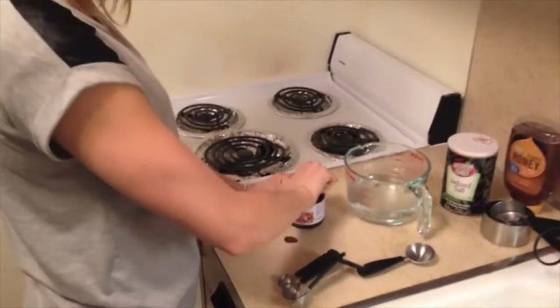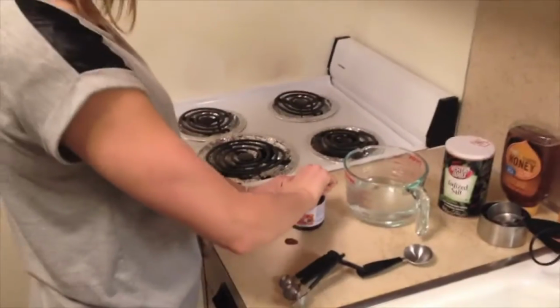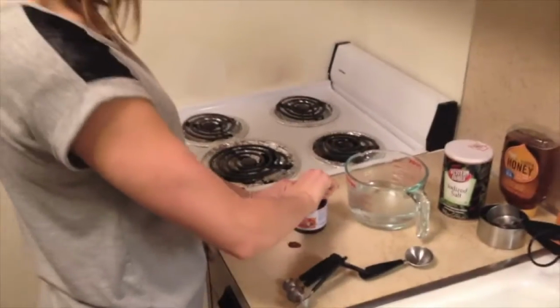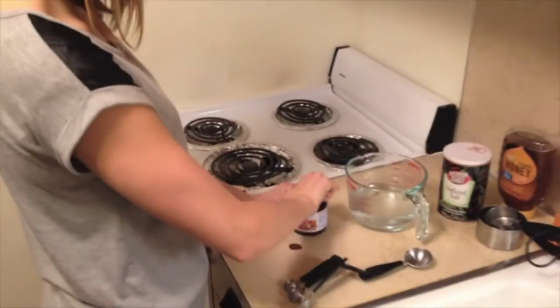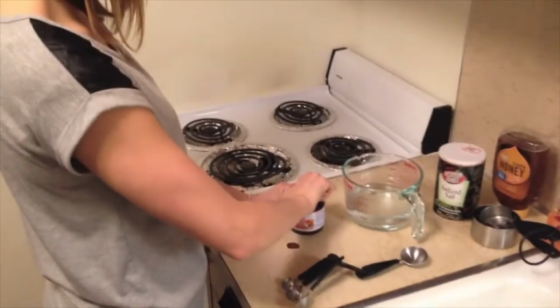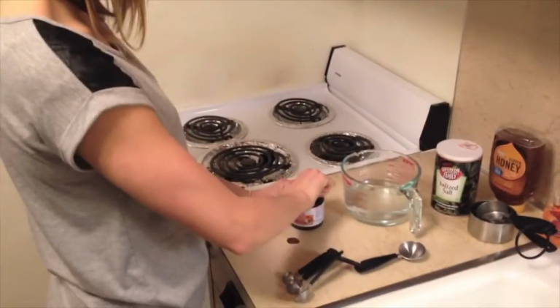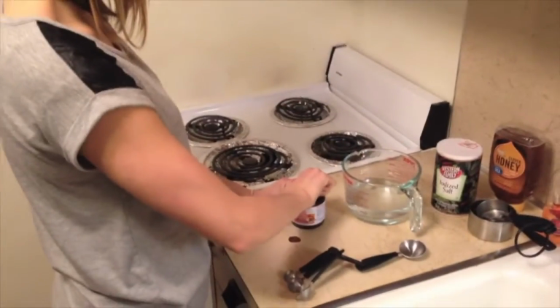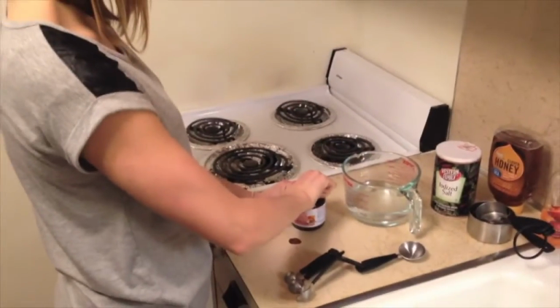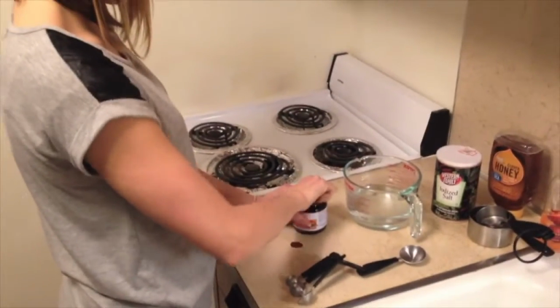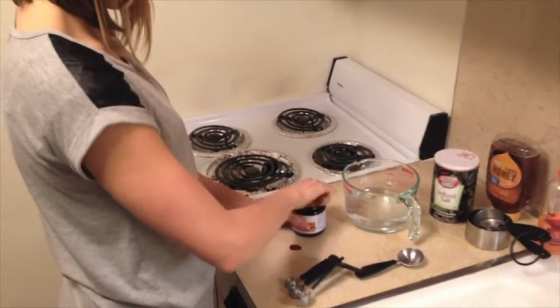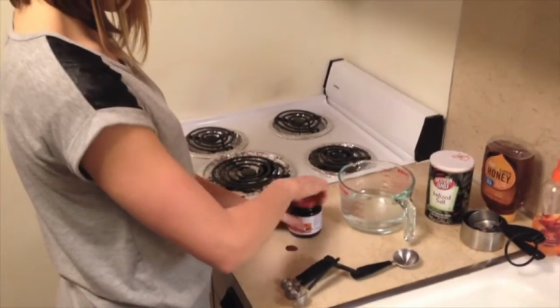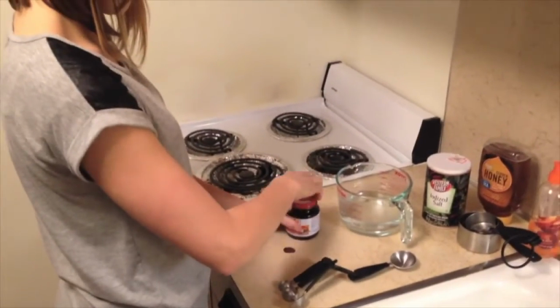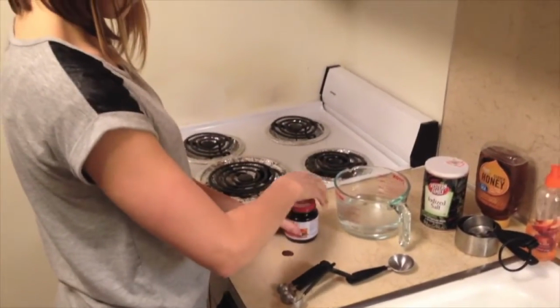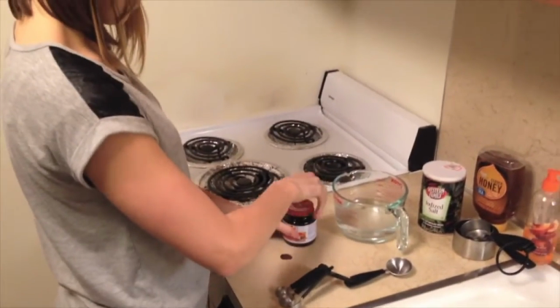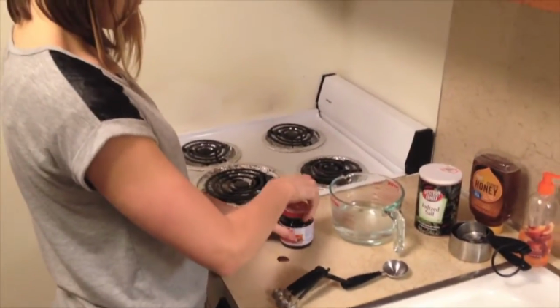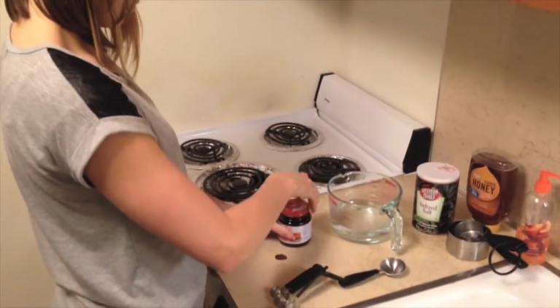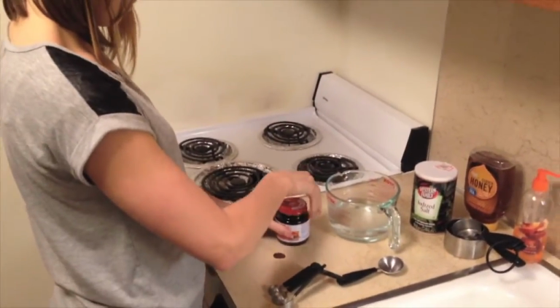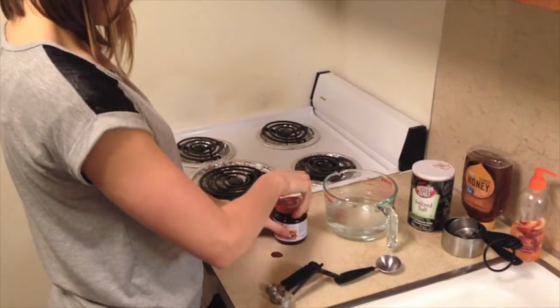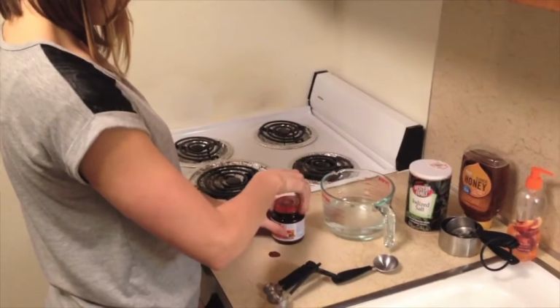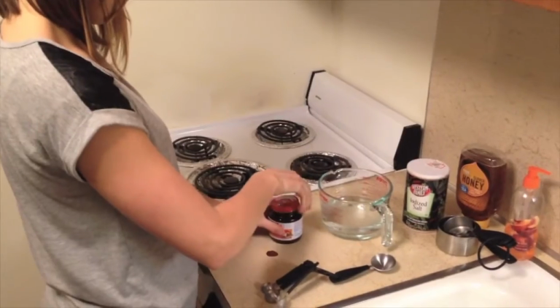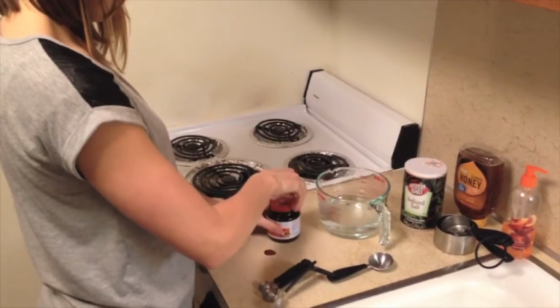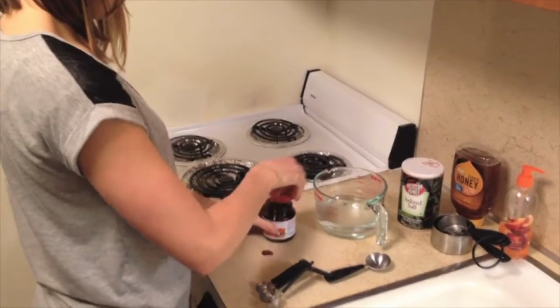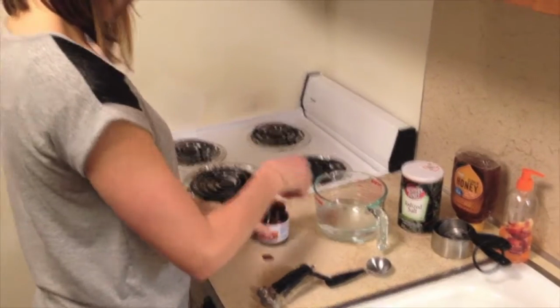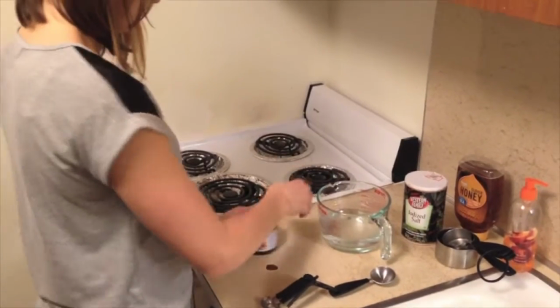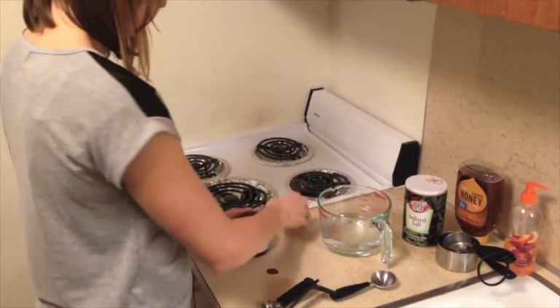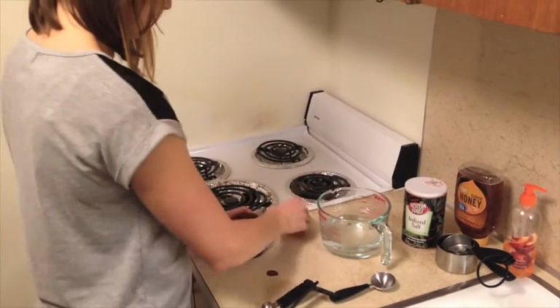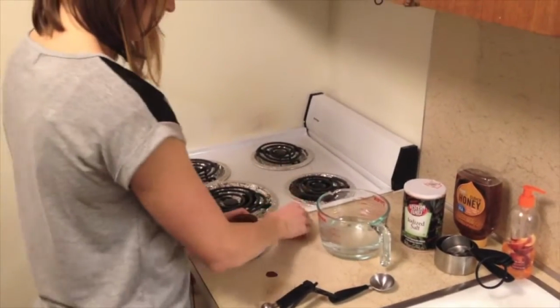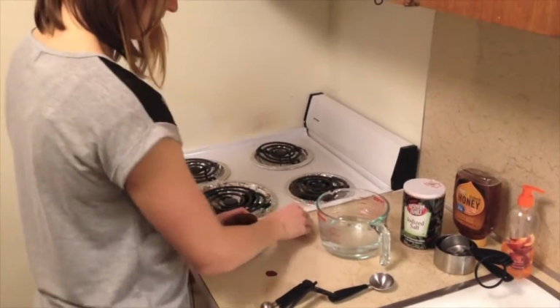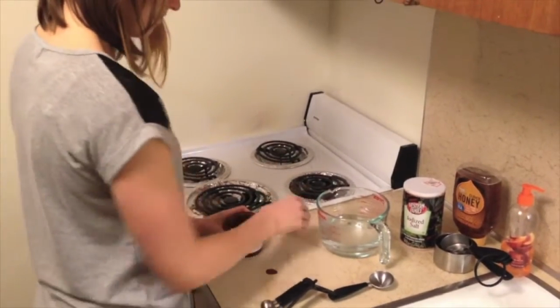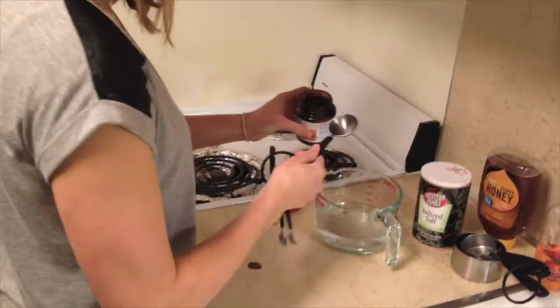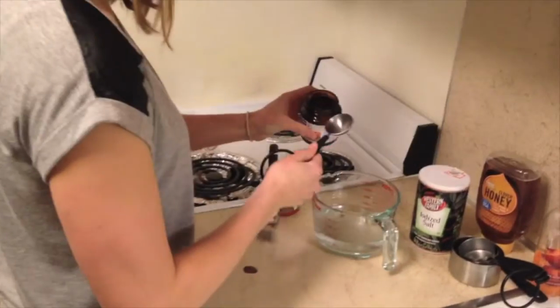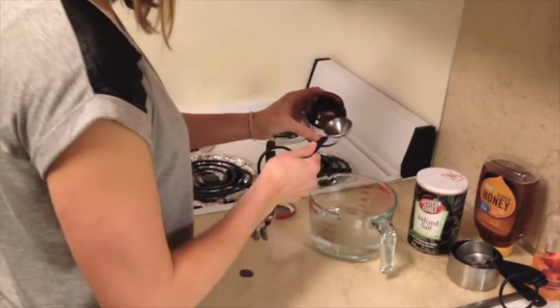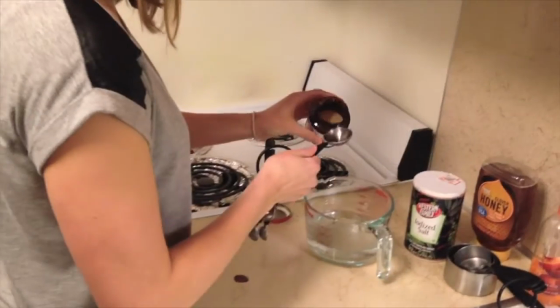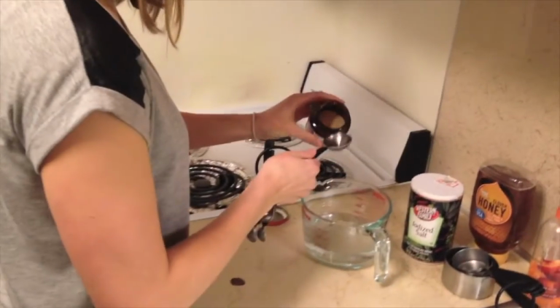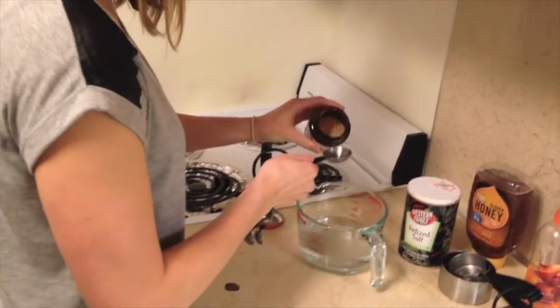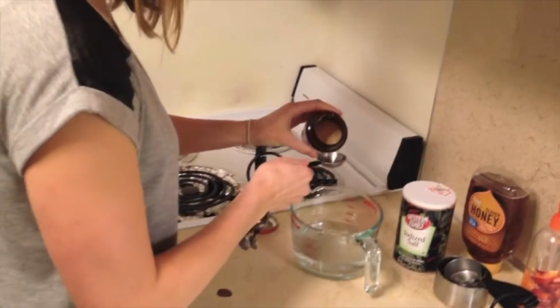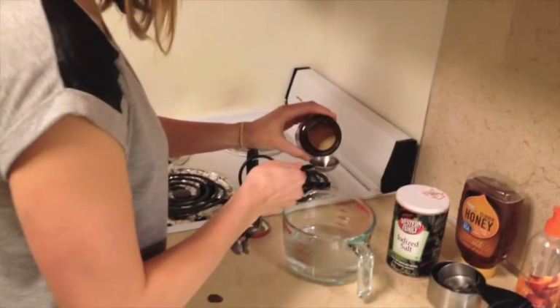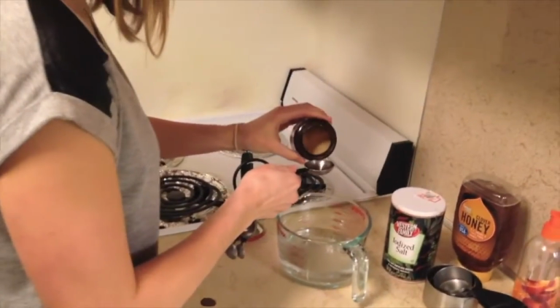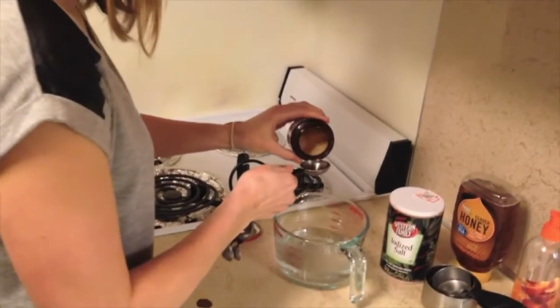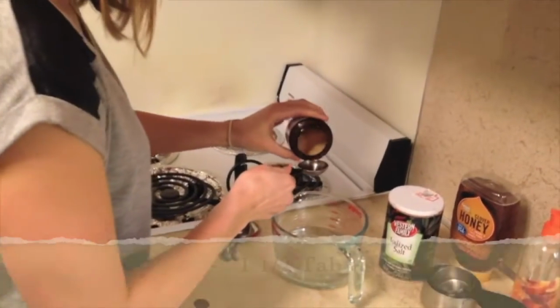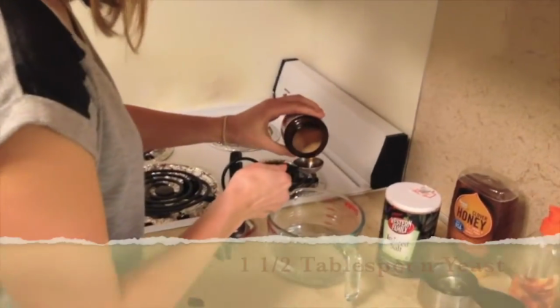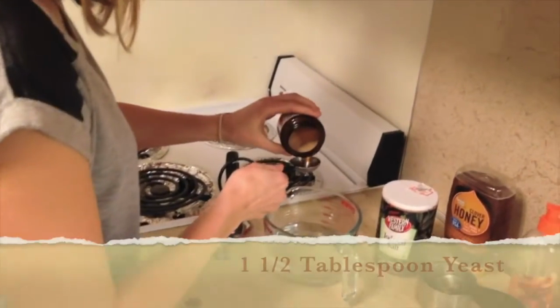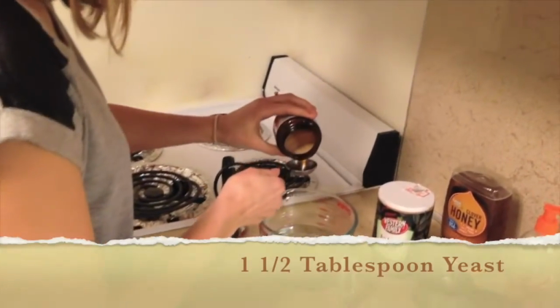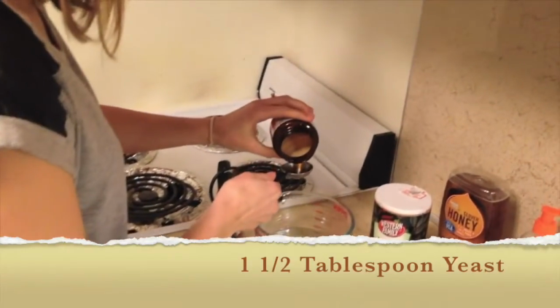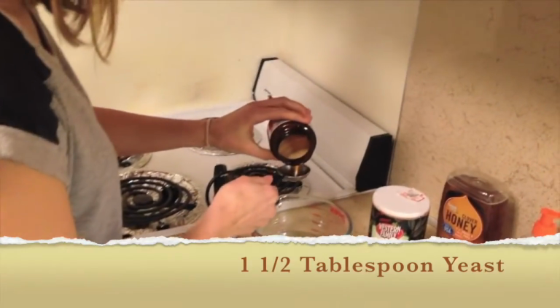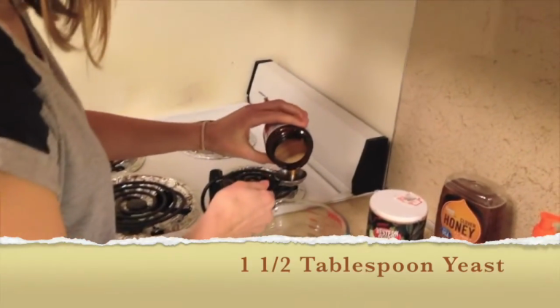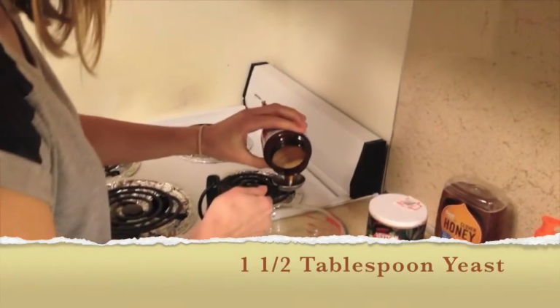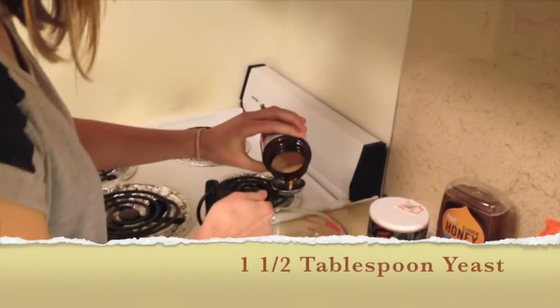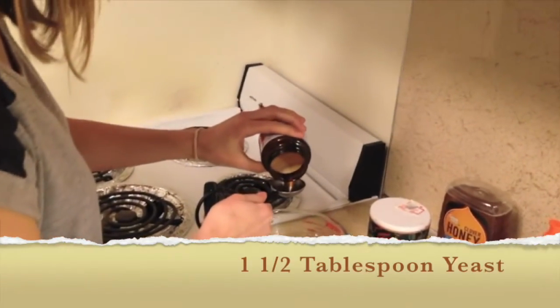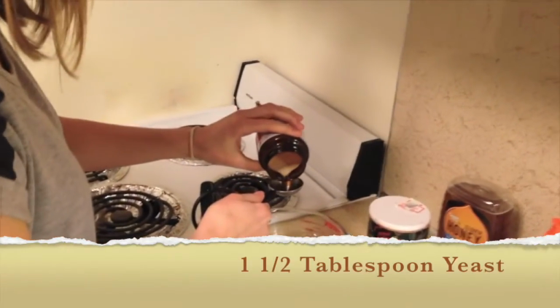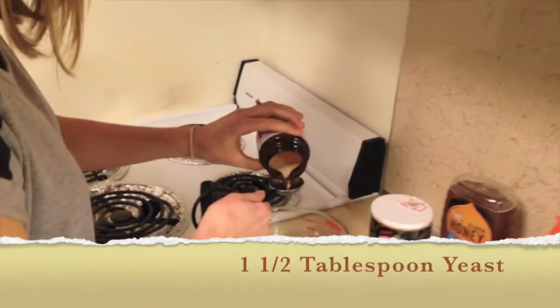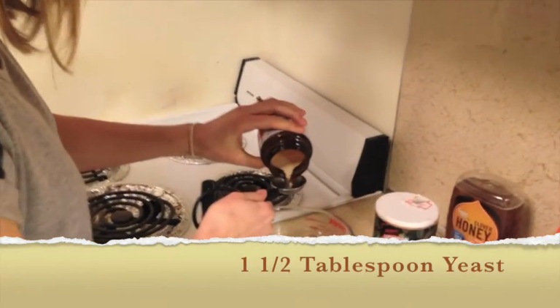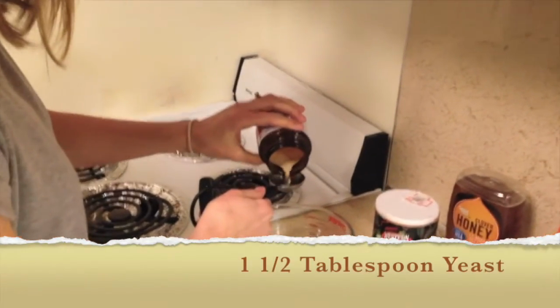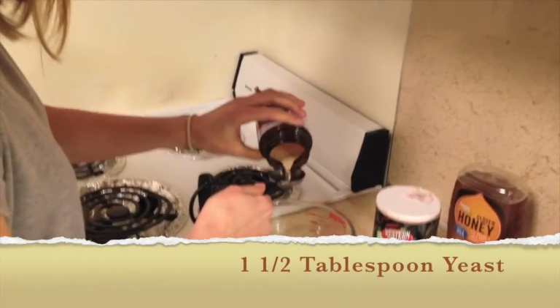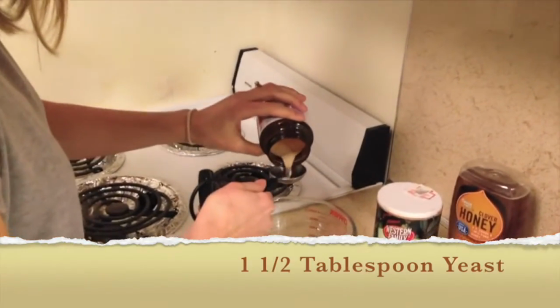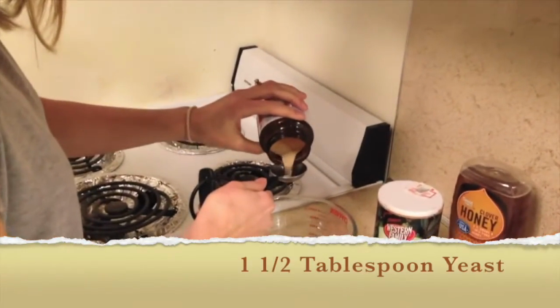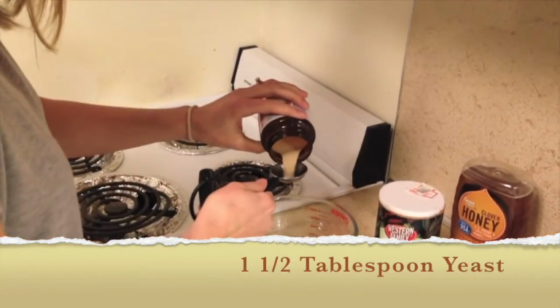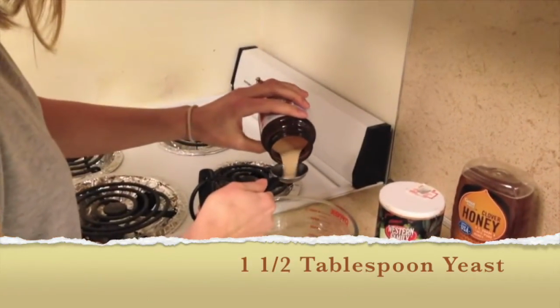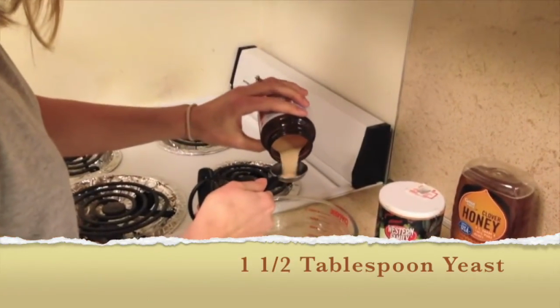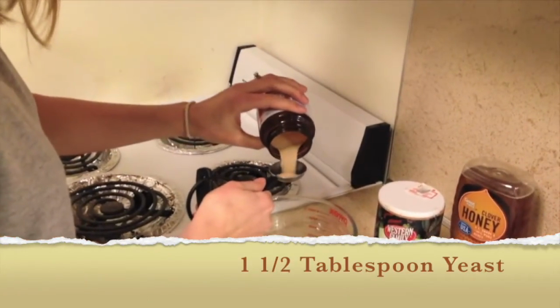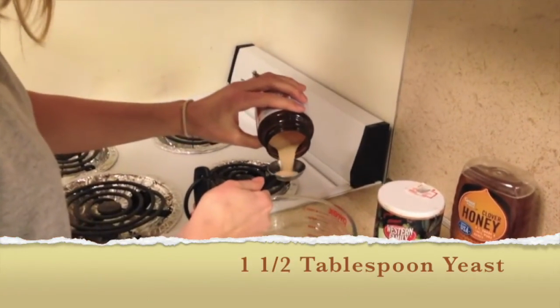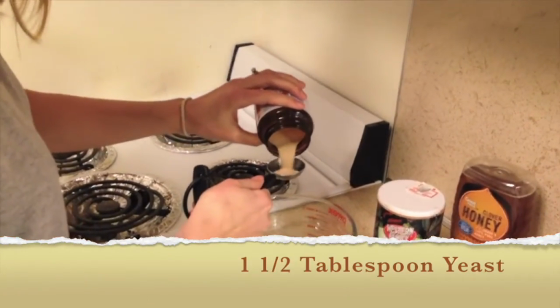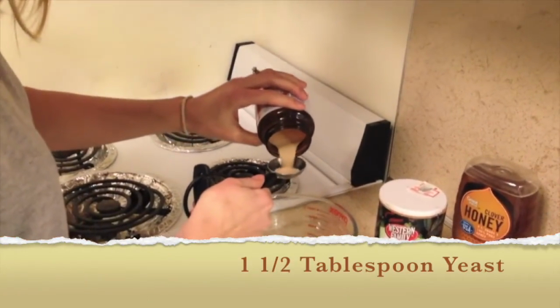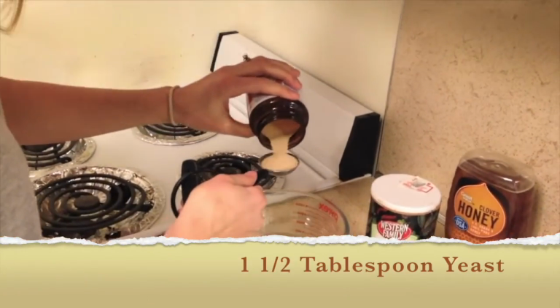Next, we will measure one and a half tablespoons of yeast. Yeast is what makes the bread rise and be light and fluffy.